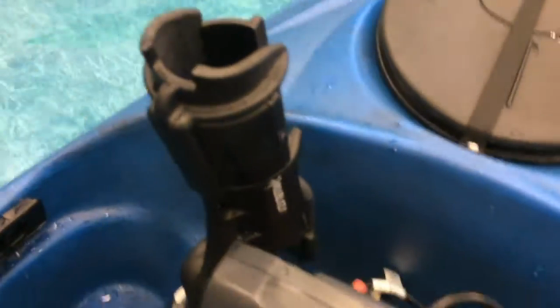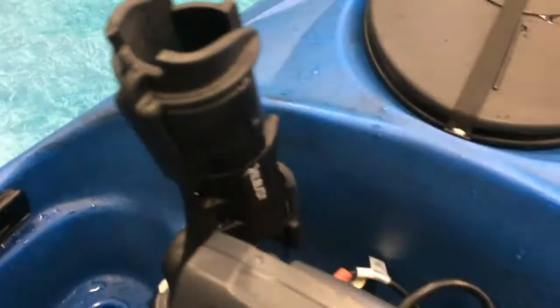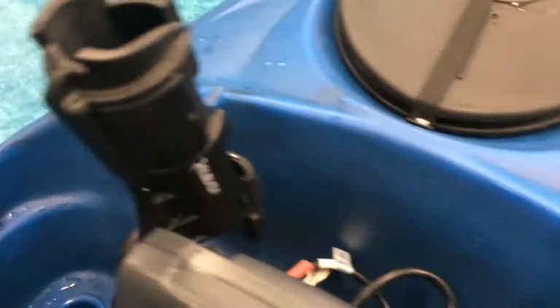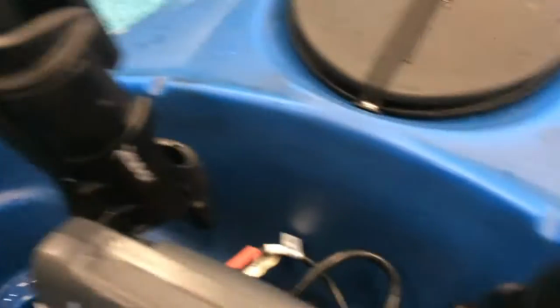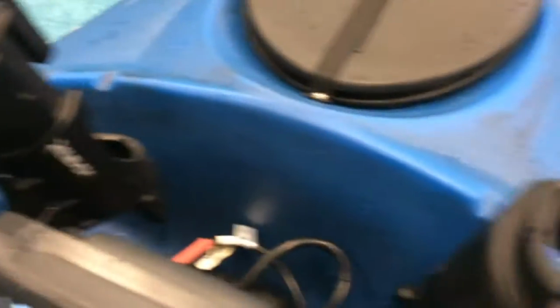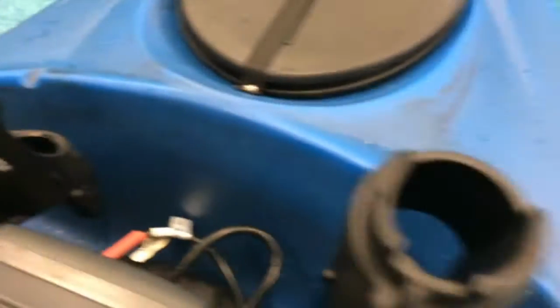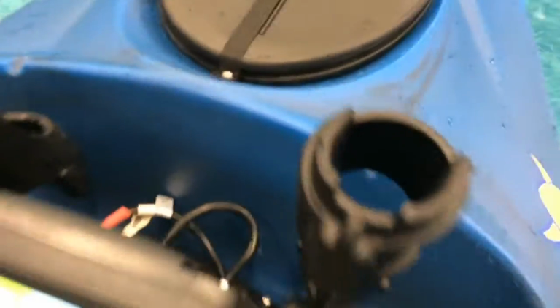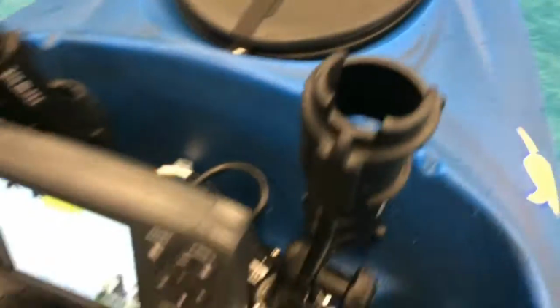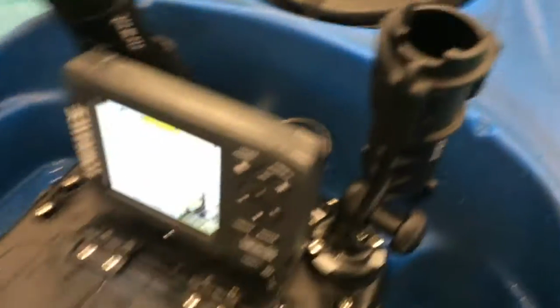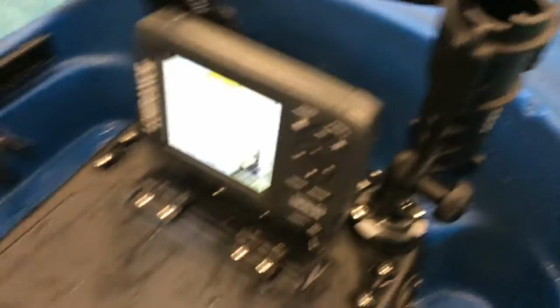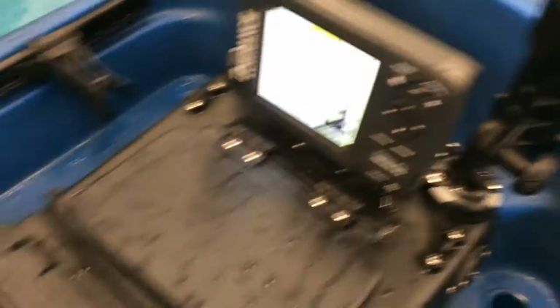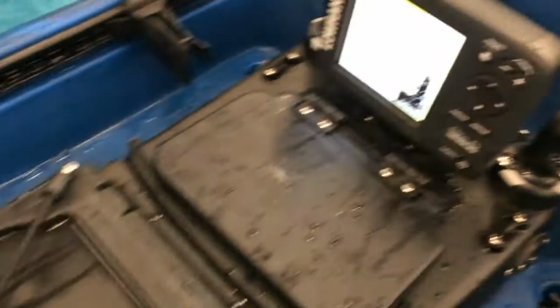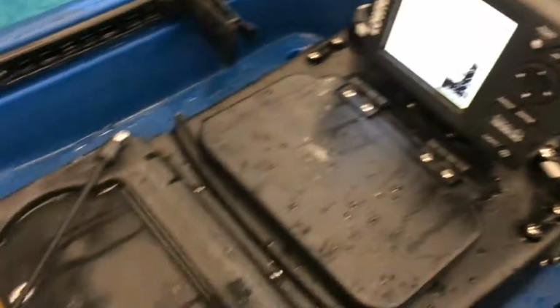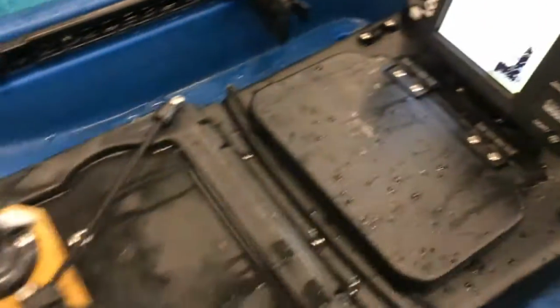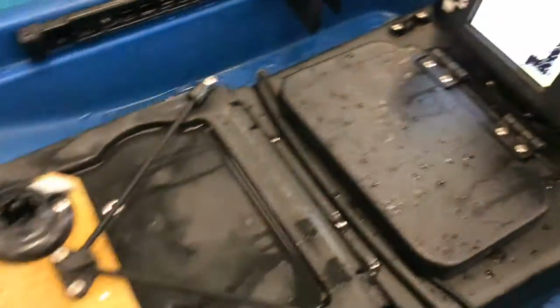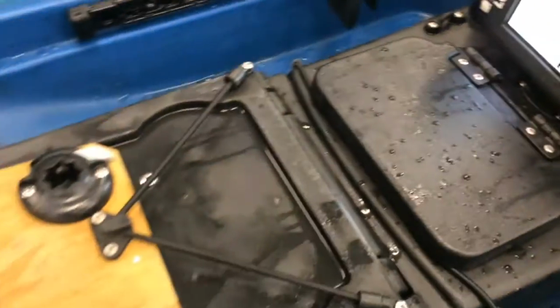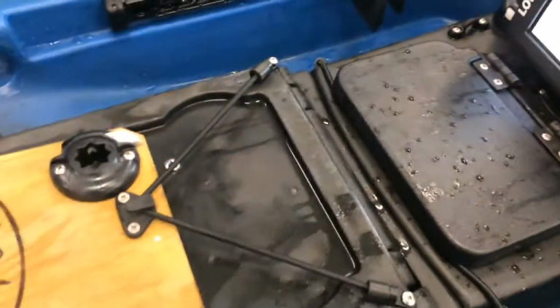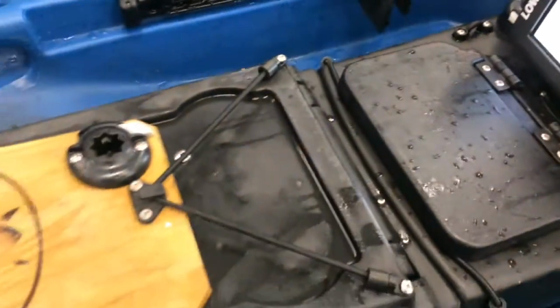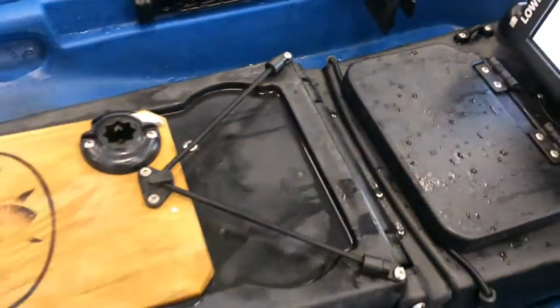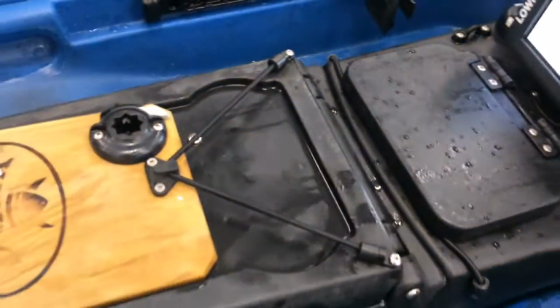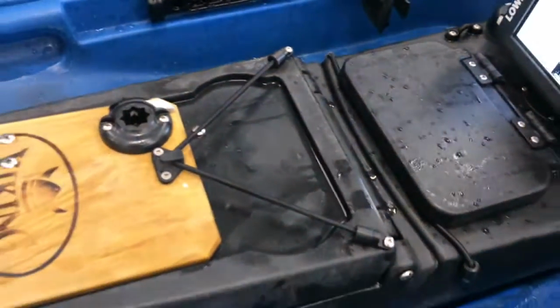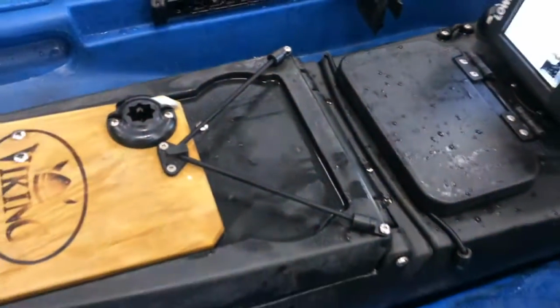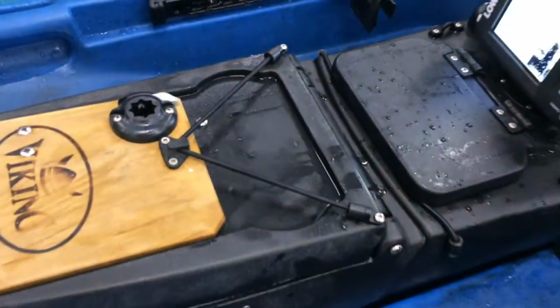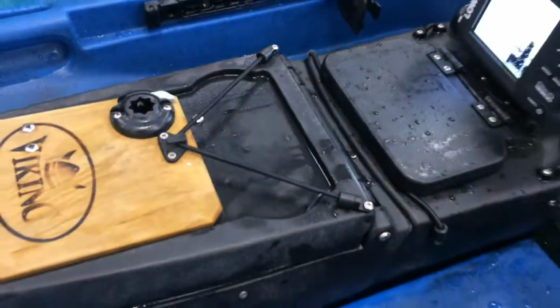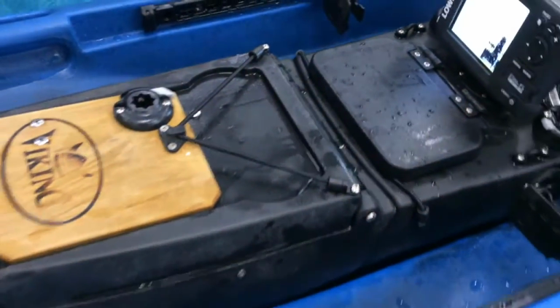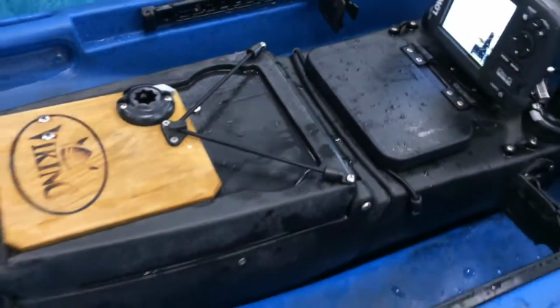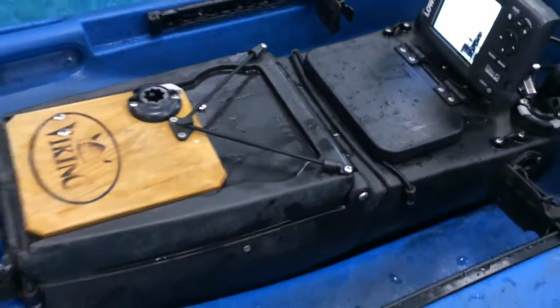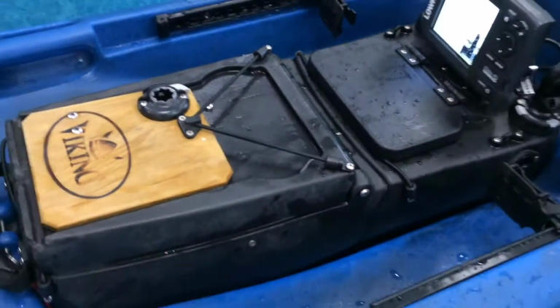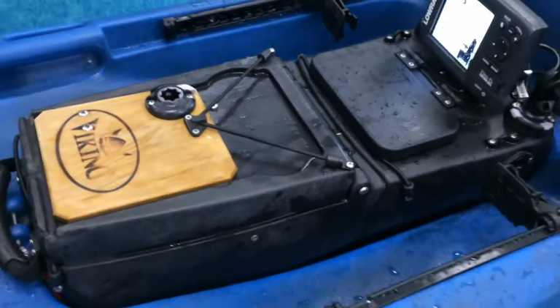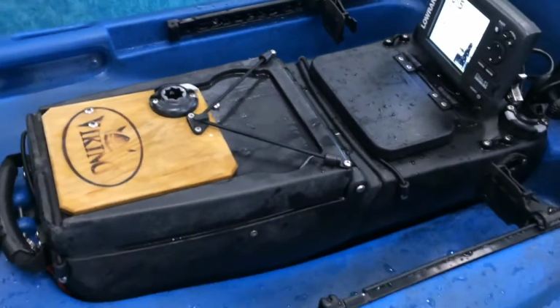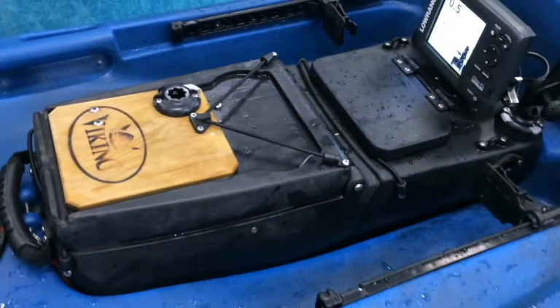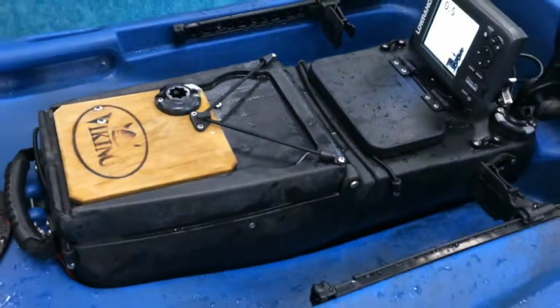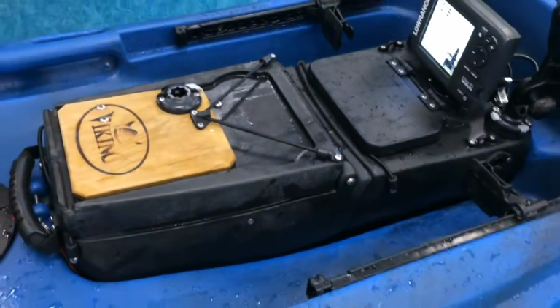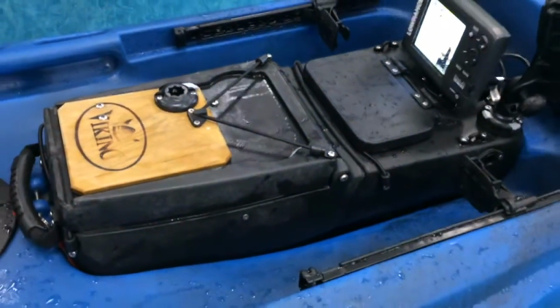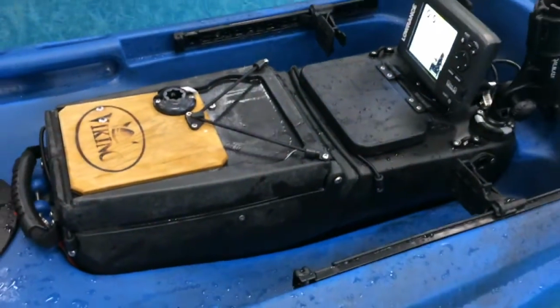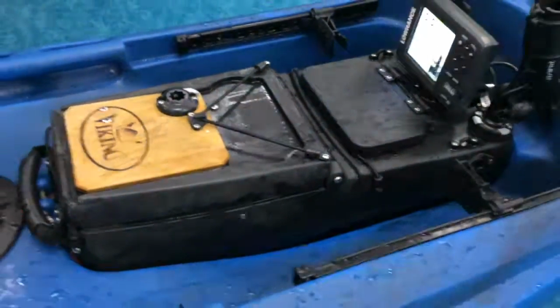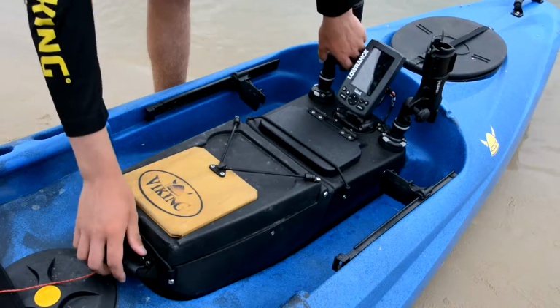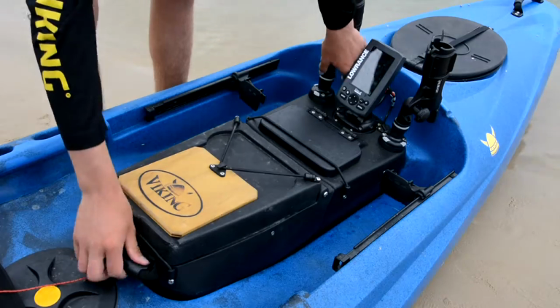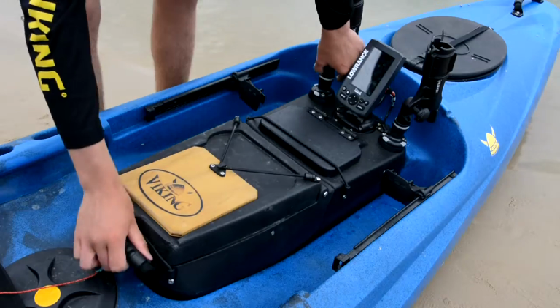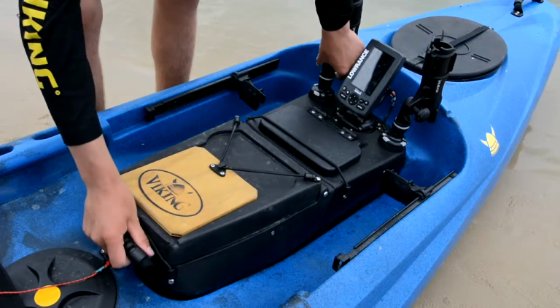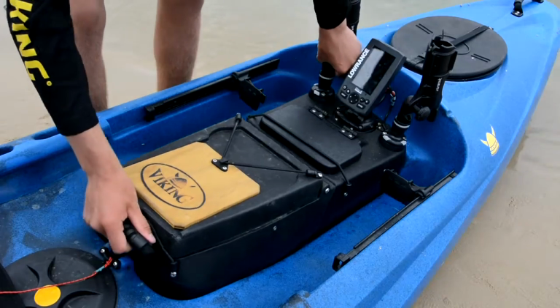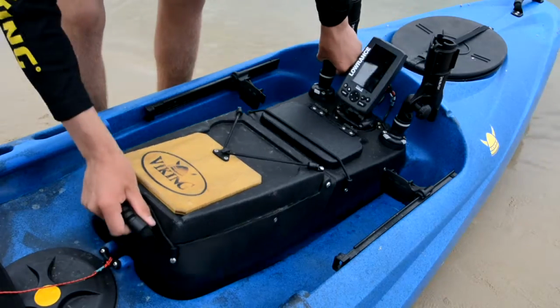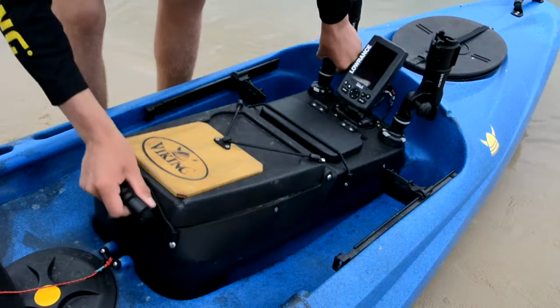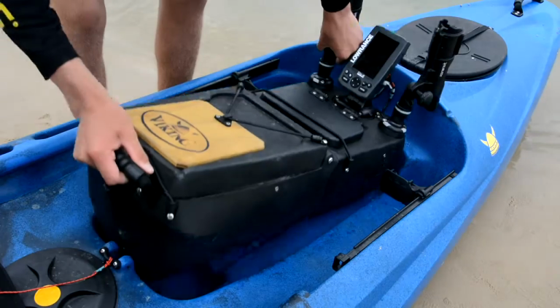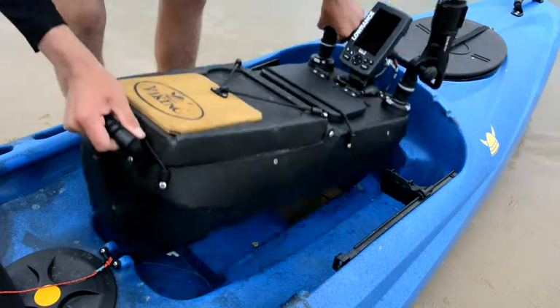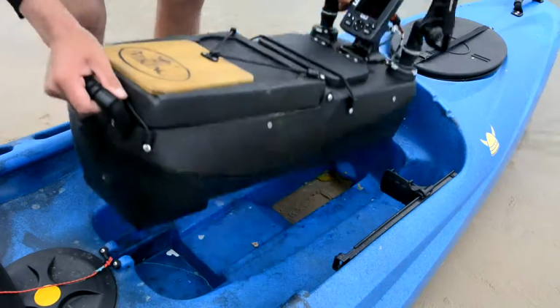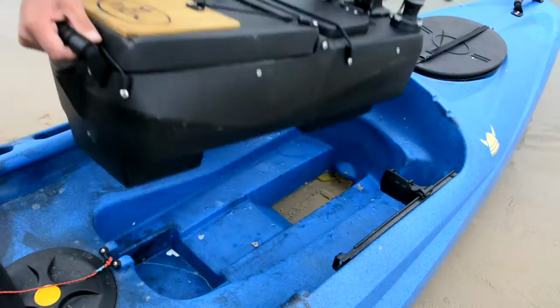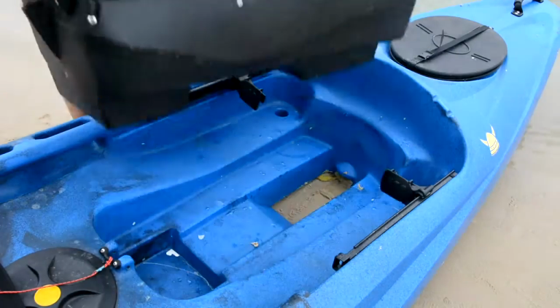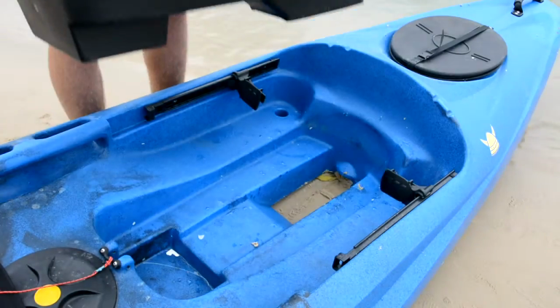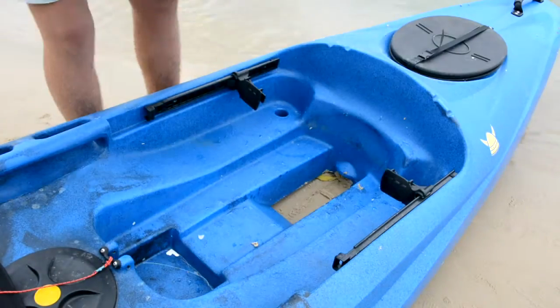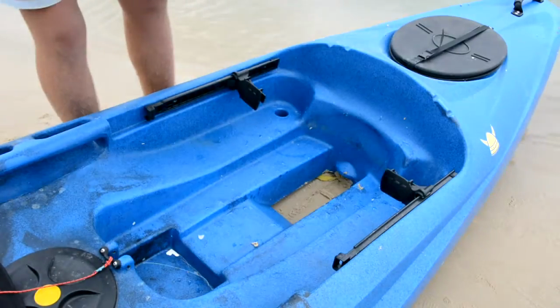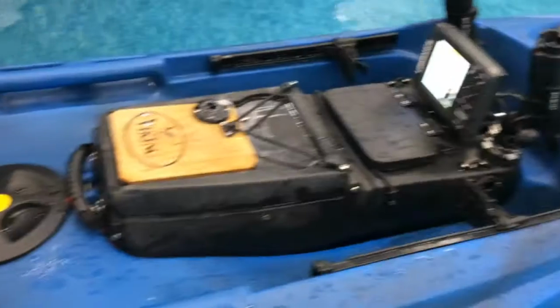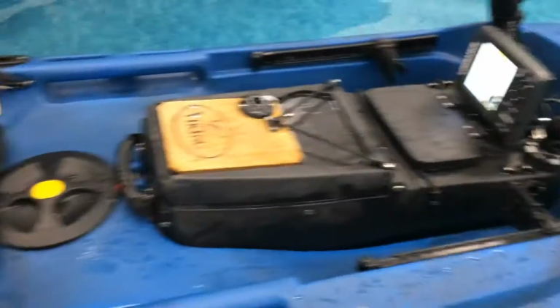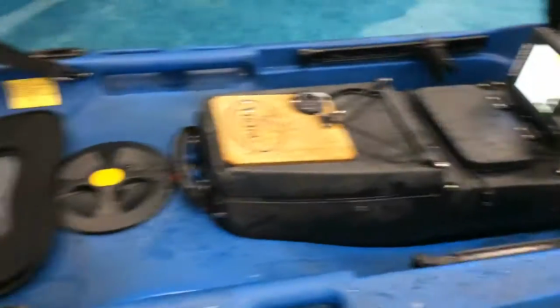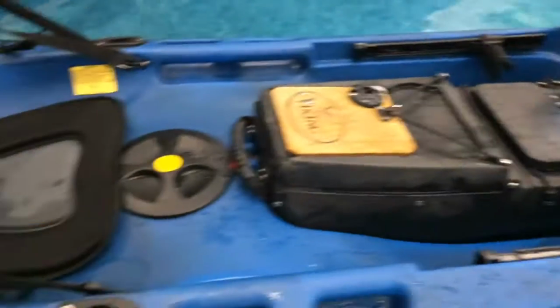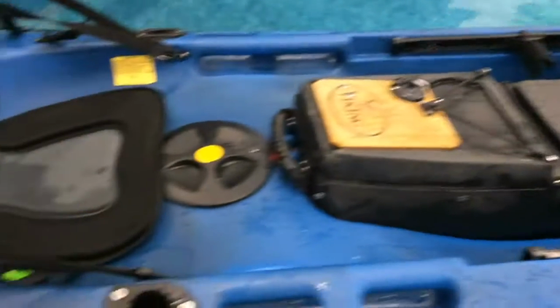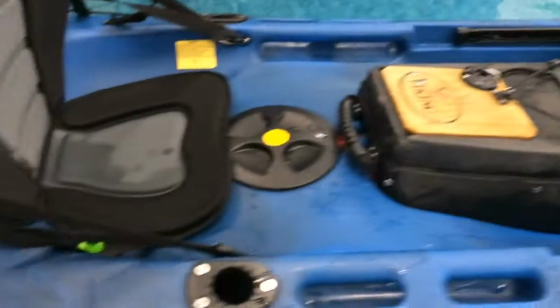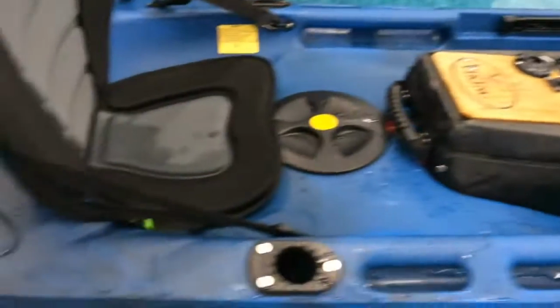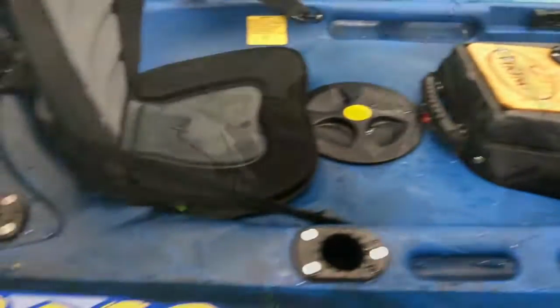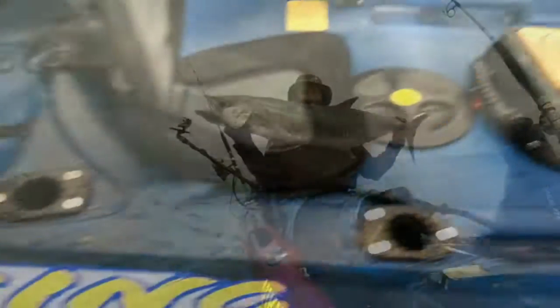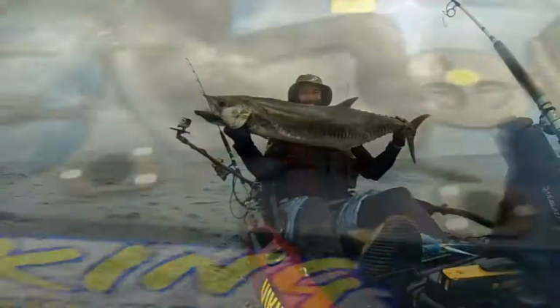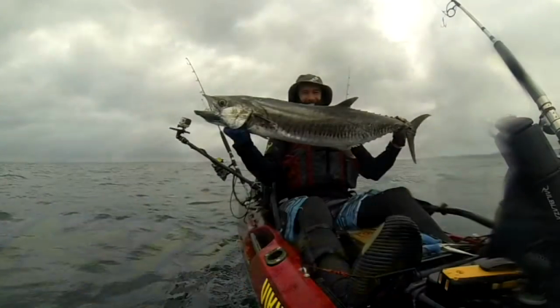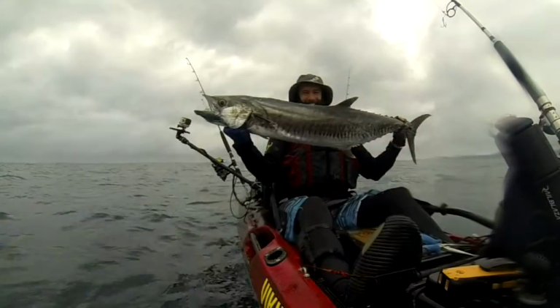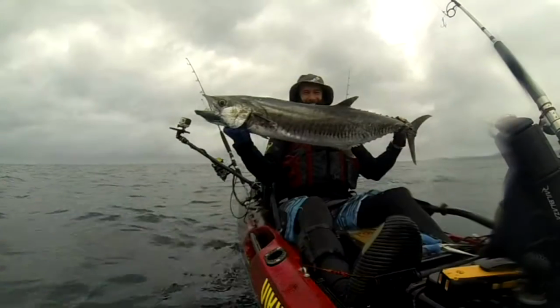Got rod holders at the front. What an epic situation. And the other thing that blows me away — that whole thing simply lifts out, so you can change it whenever you want. Absolute gold.